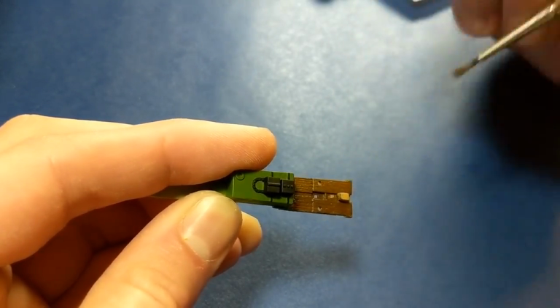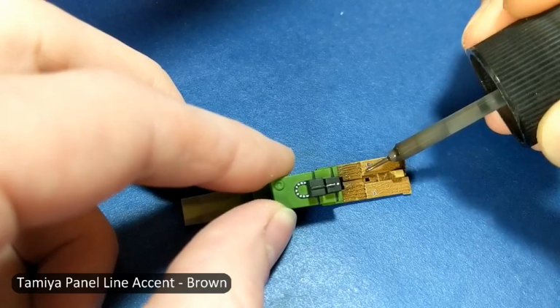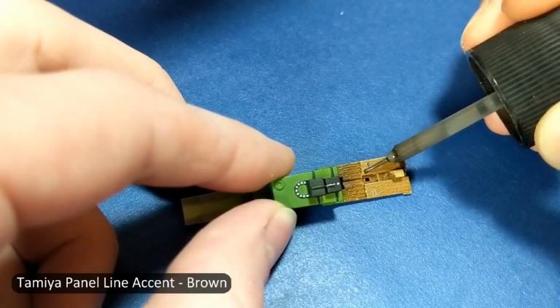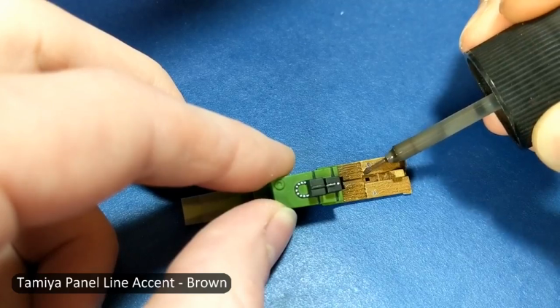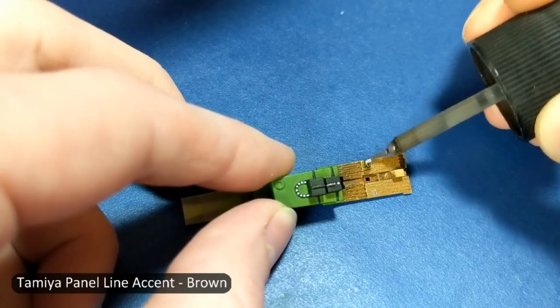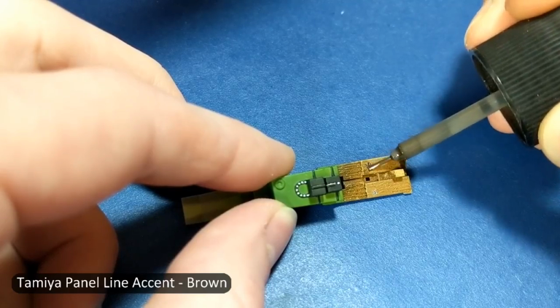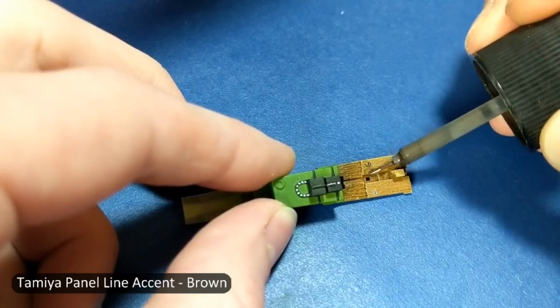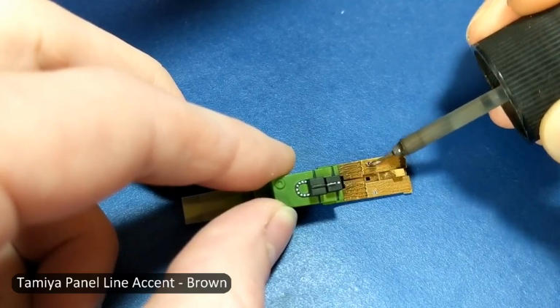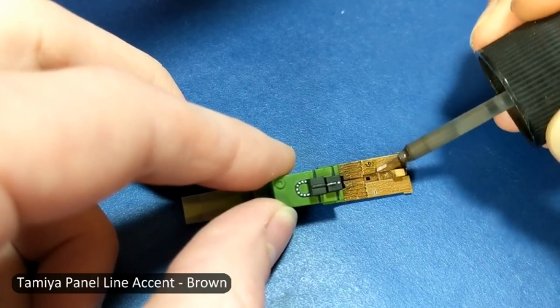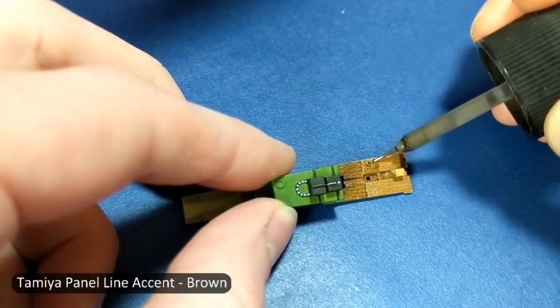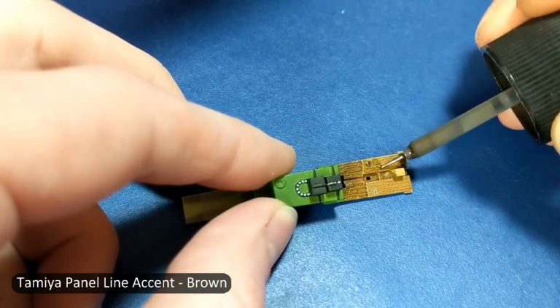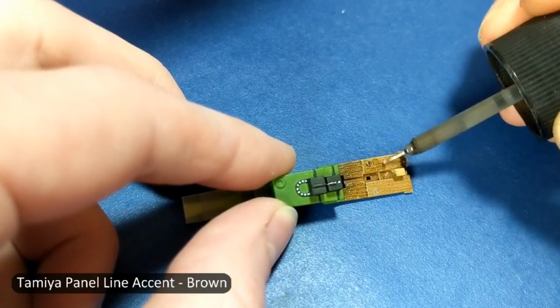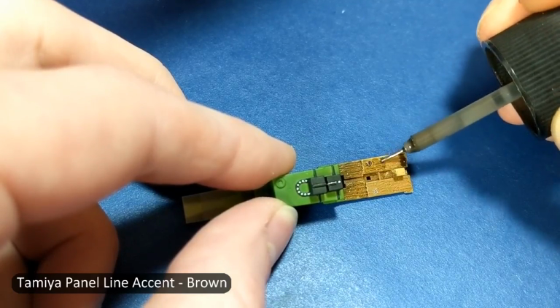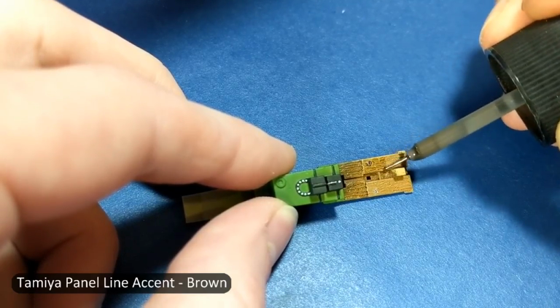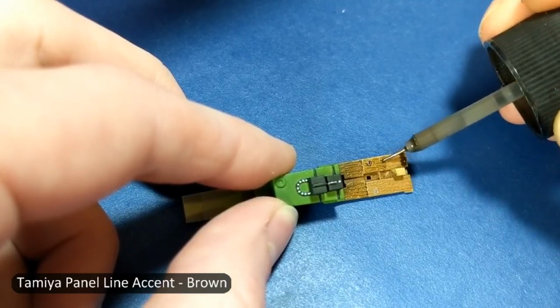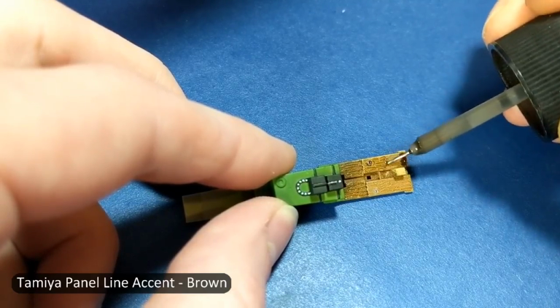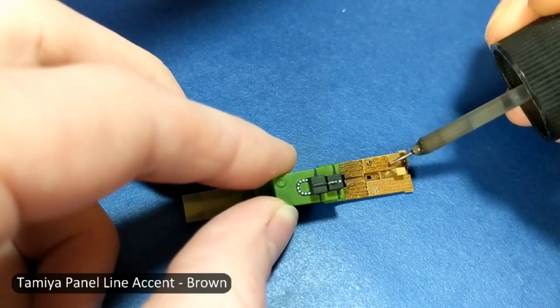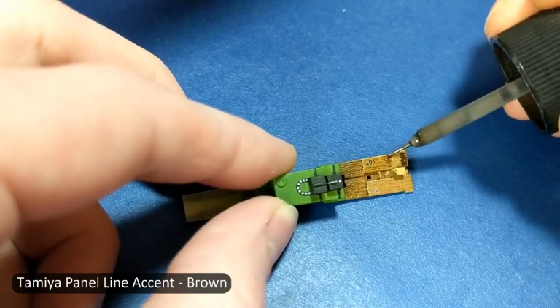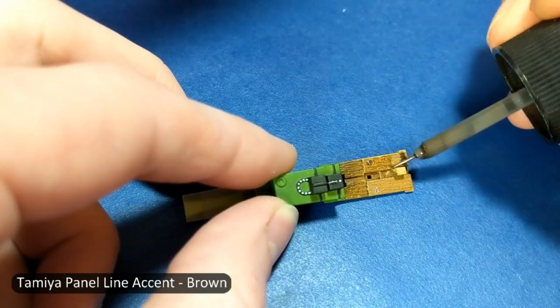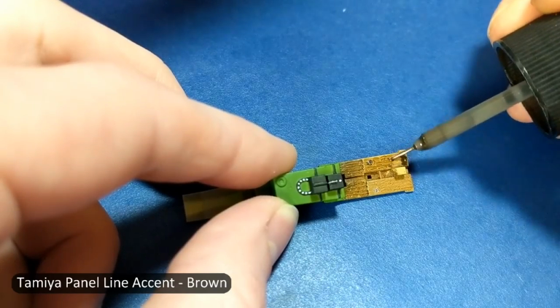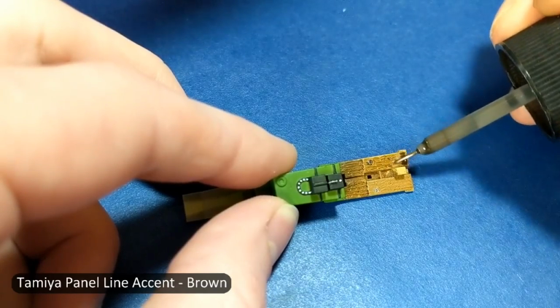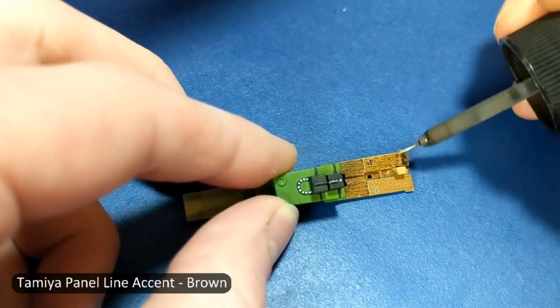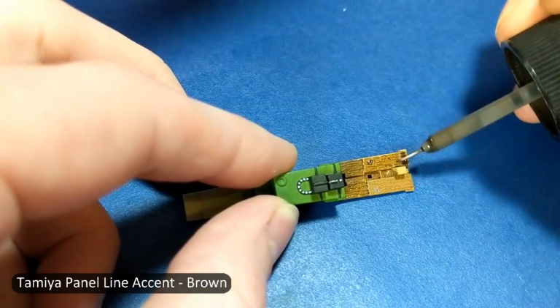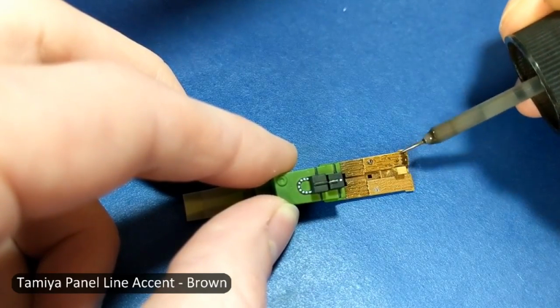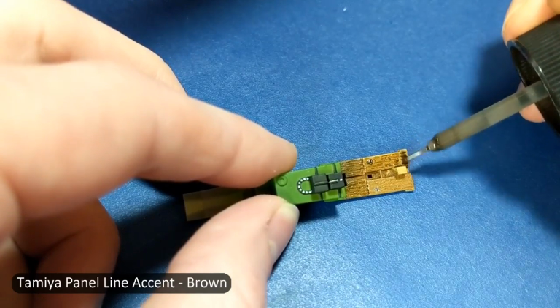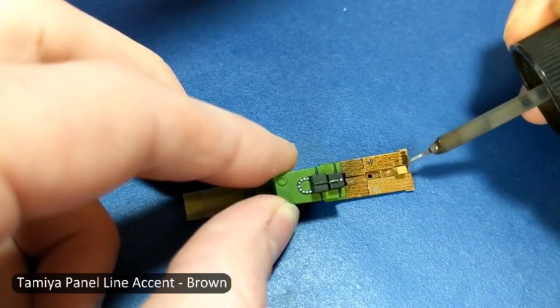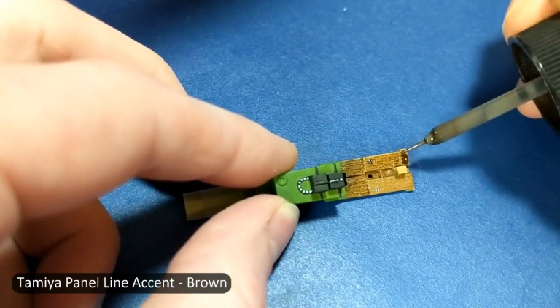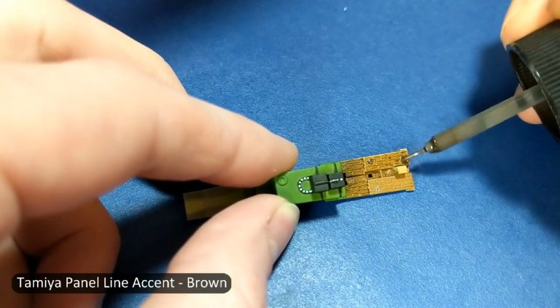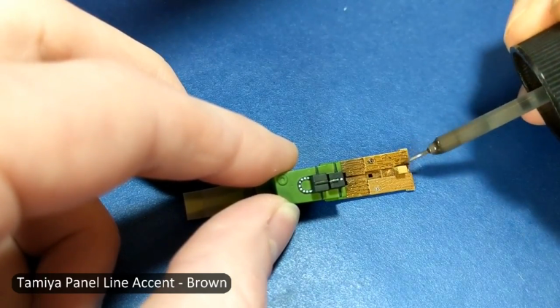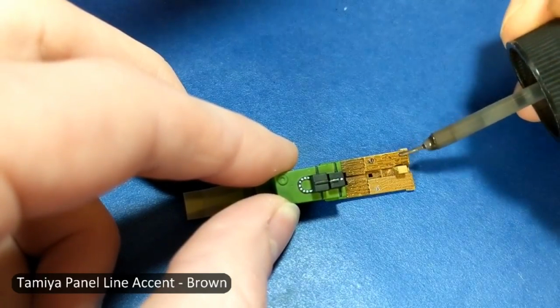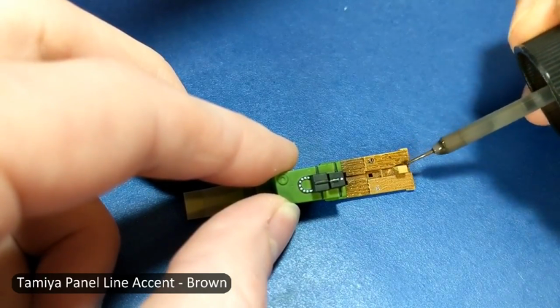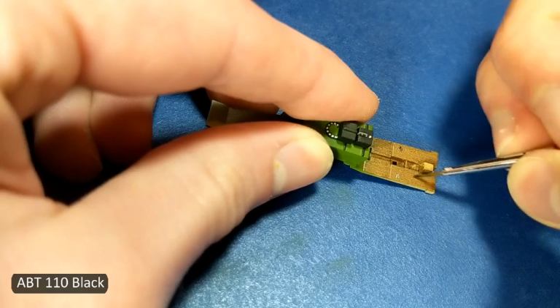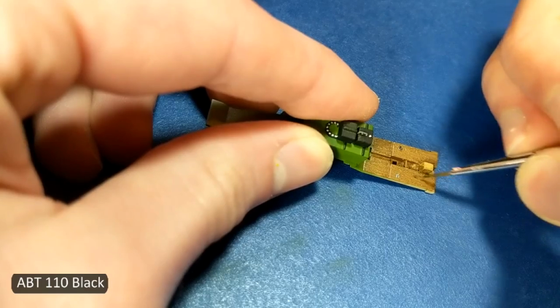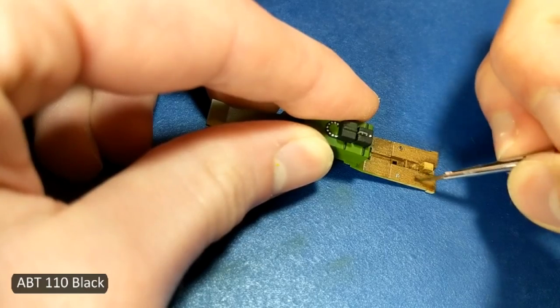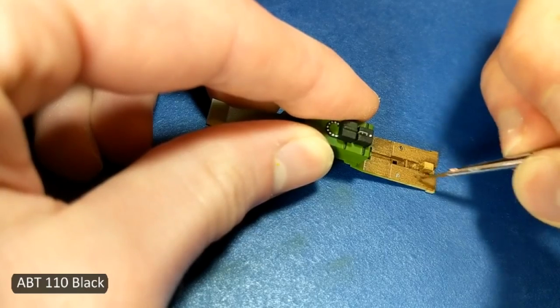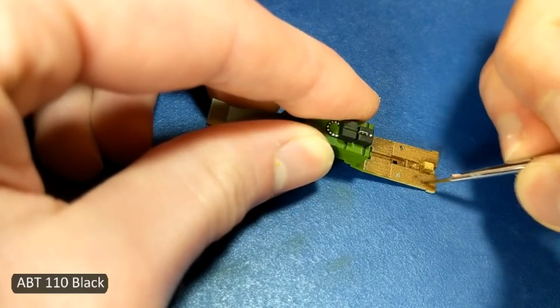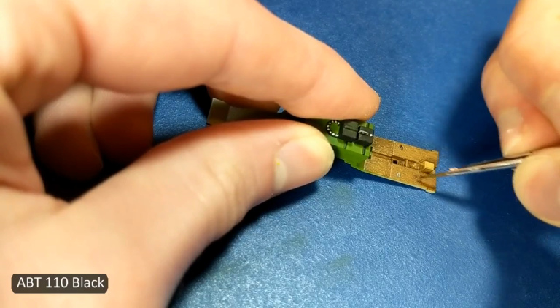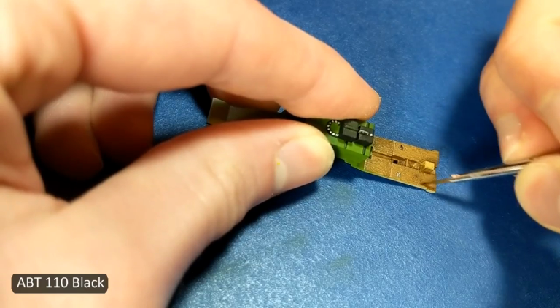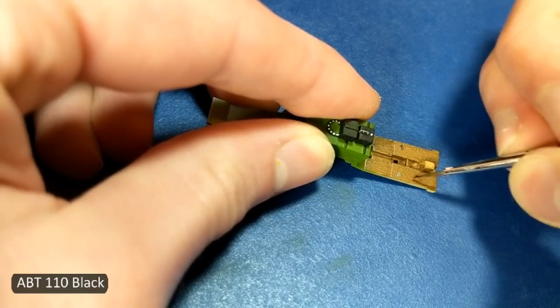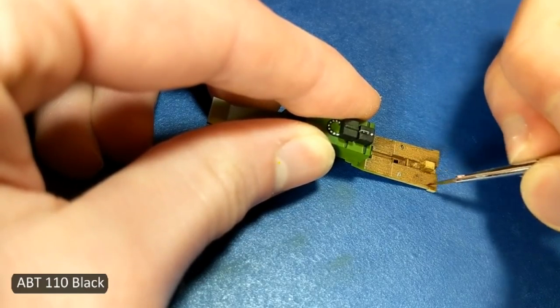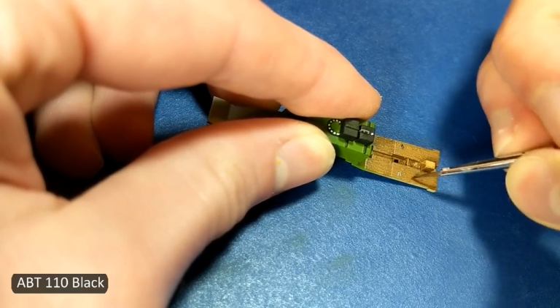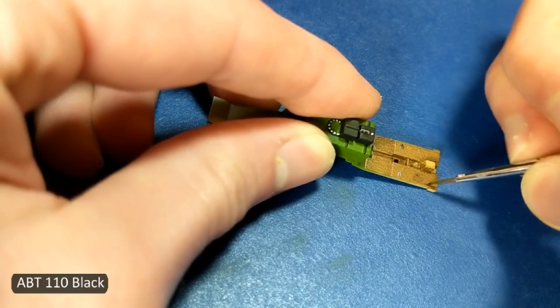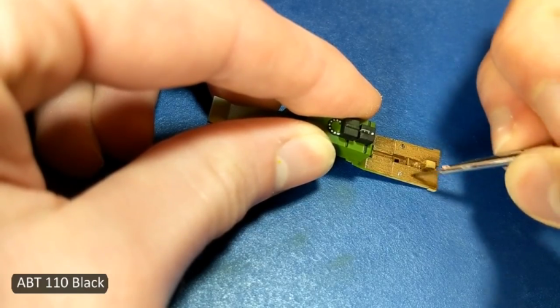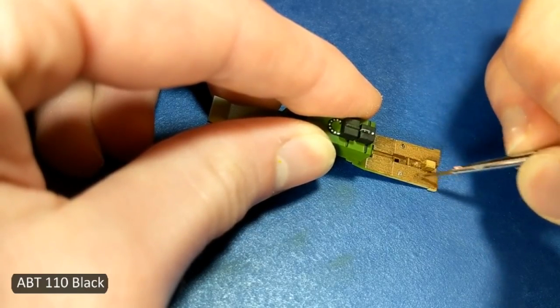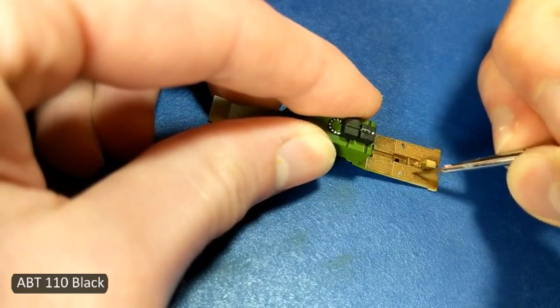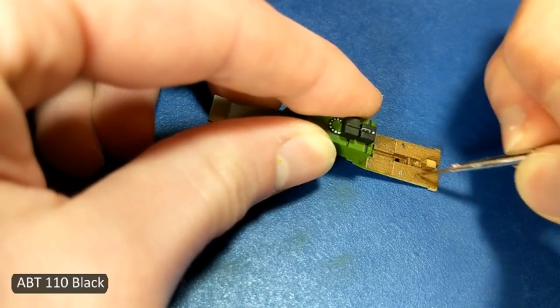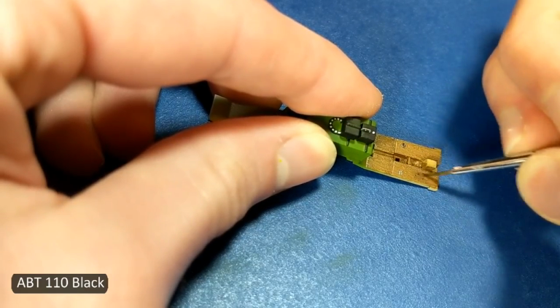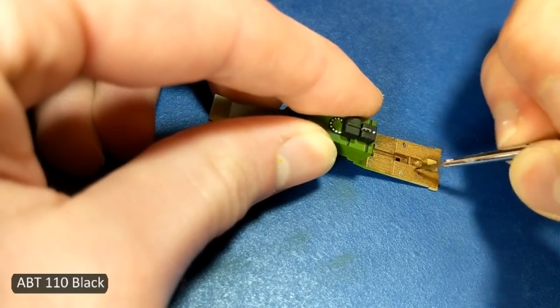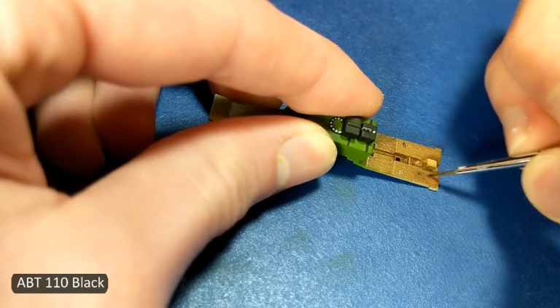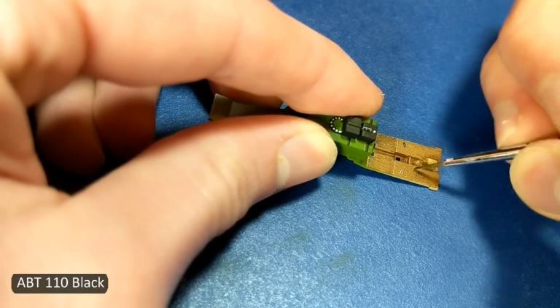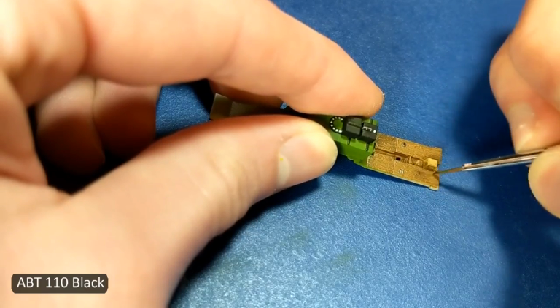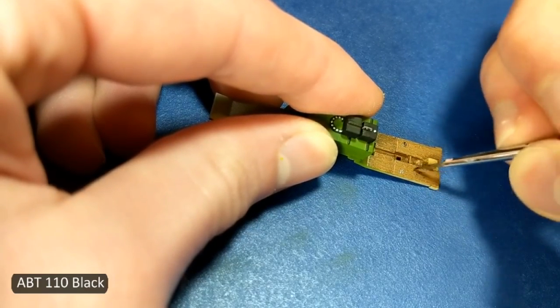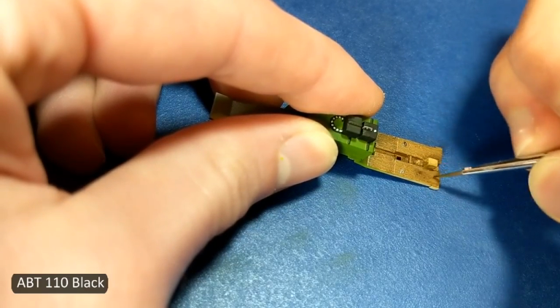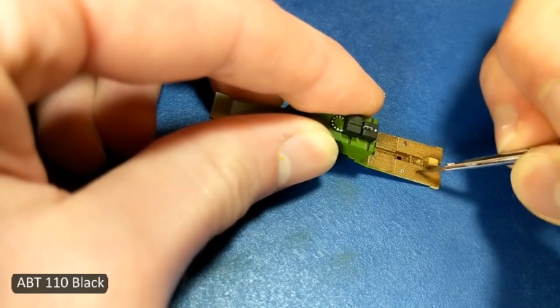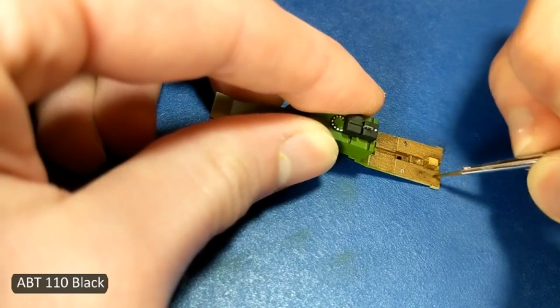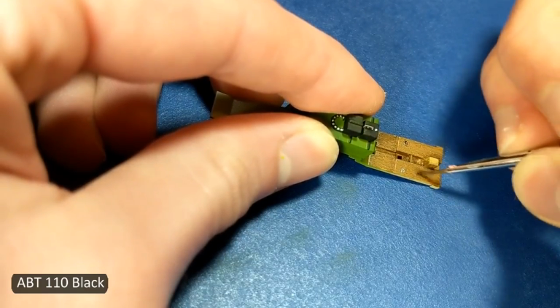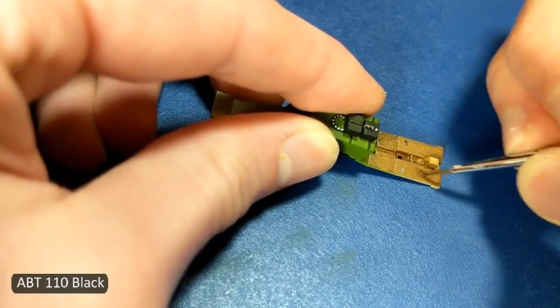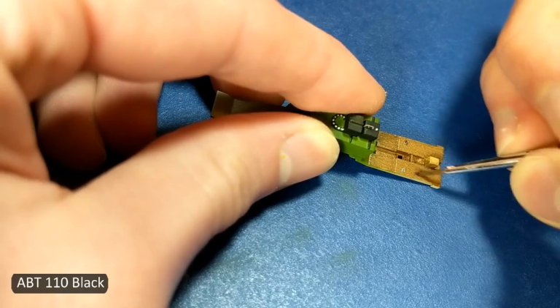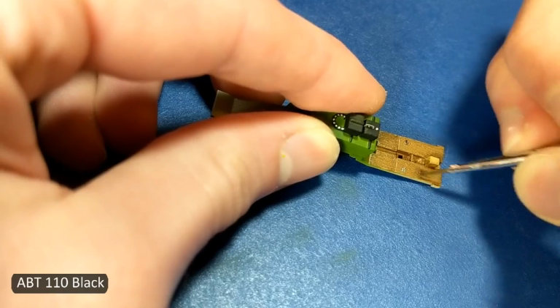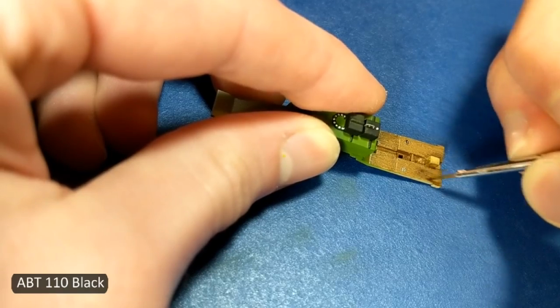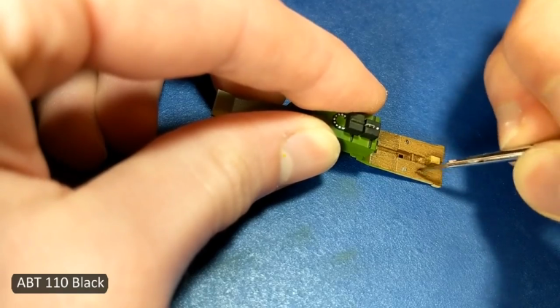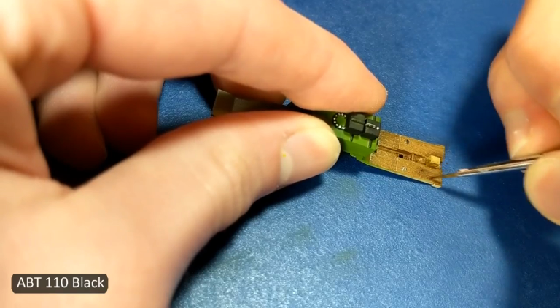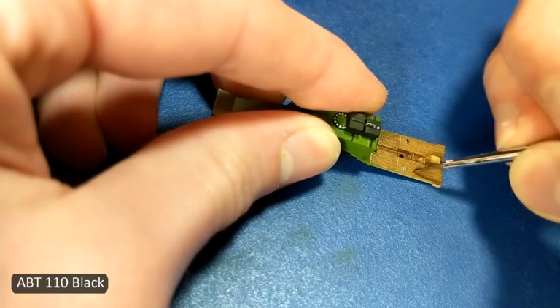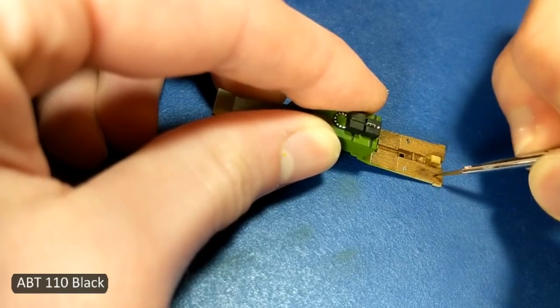Academy molded grooves onto the floor to simulate the wood, which are a bit too deep for the scale, but I'll give them points for trying.